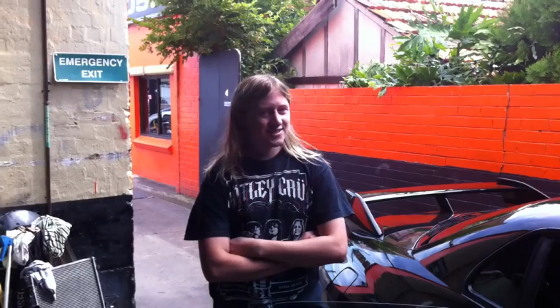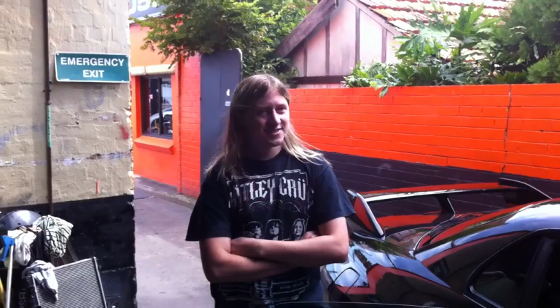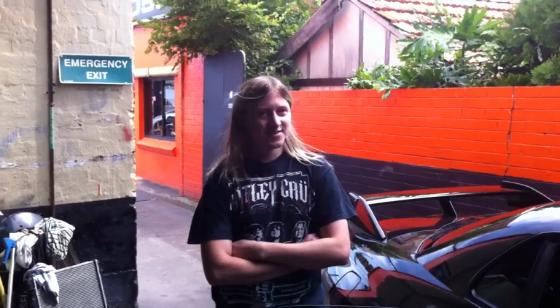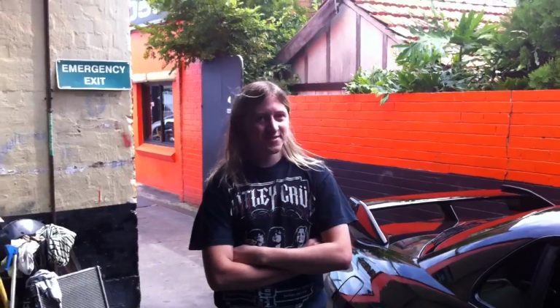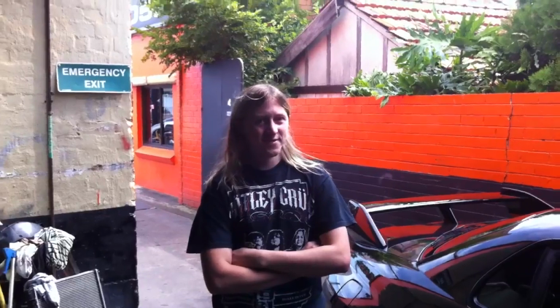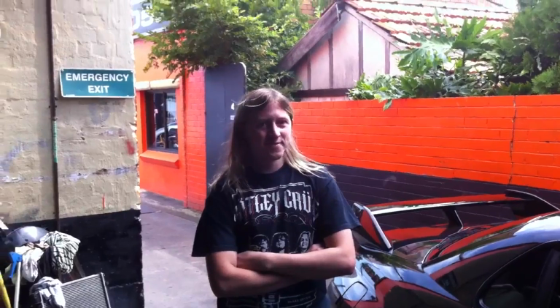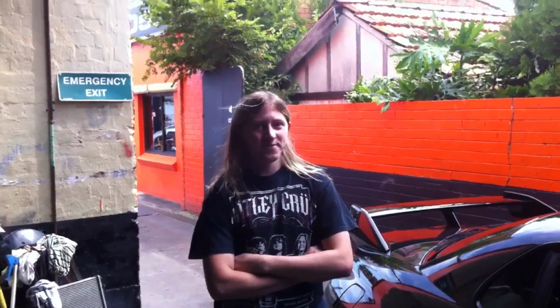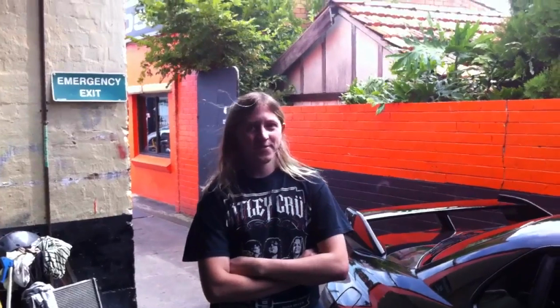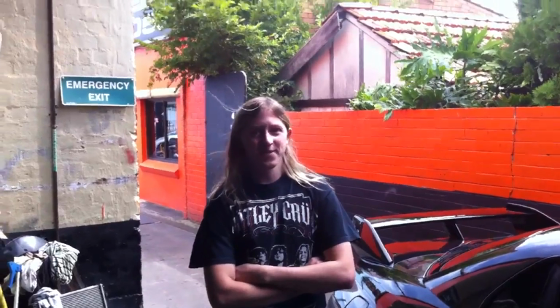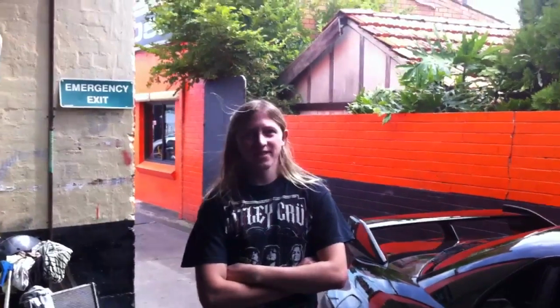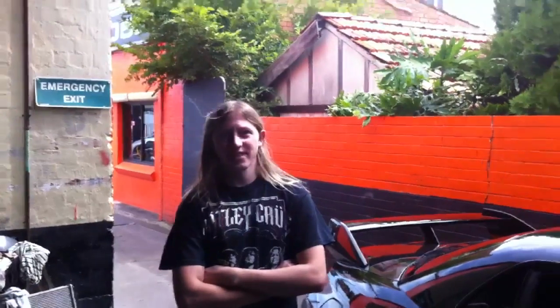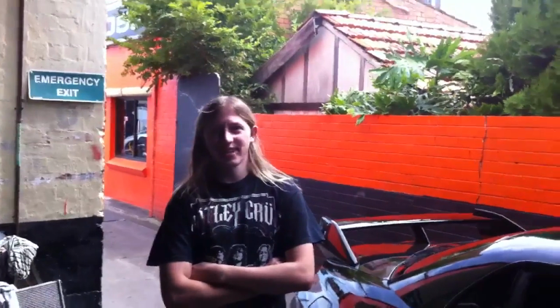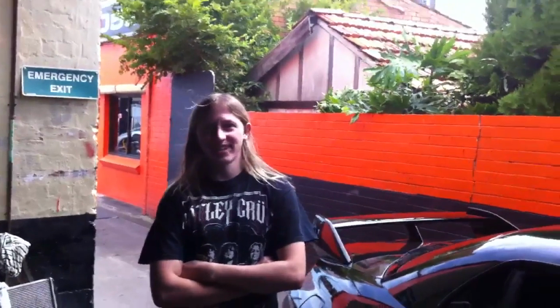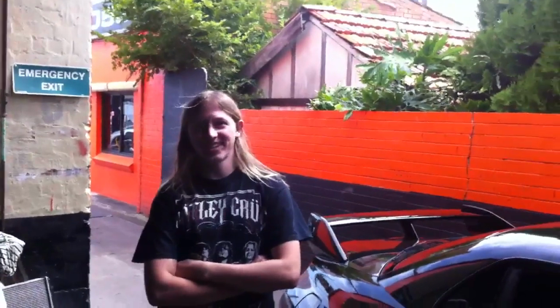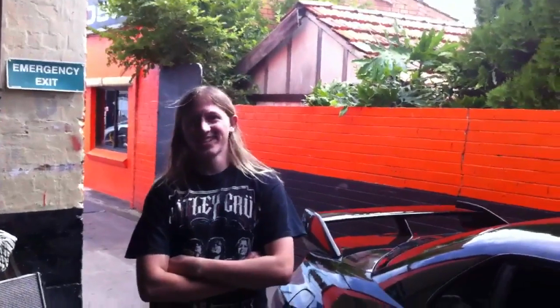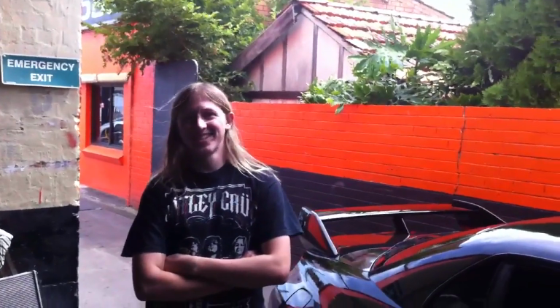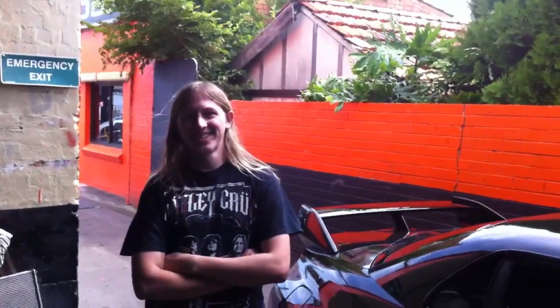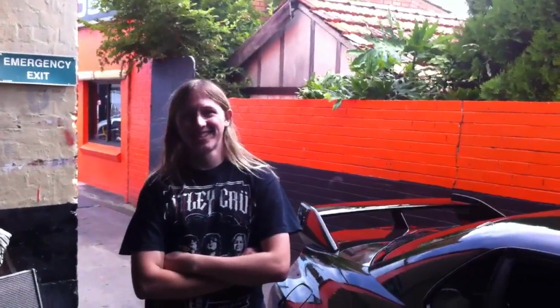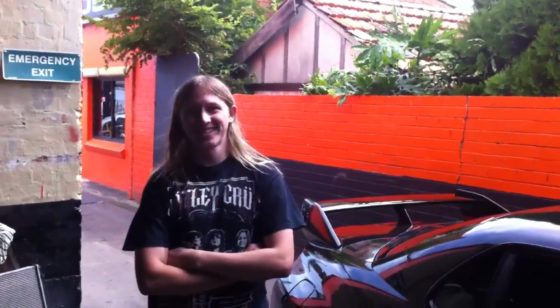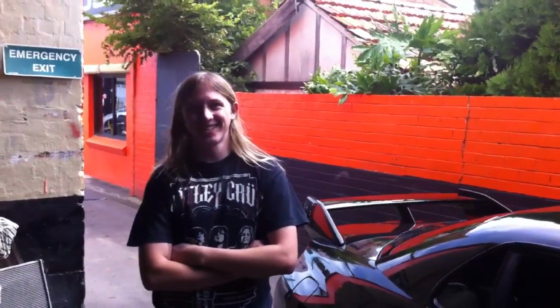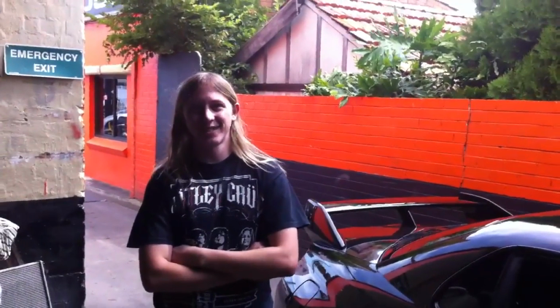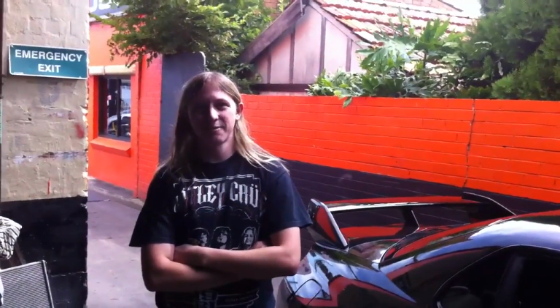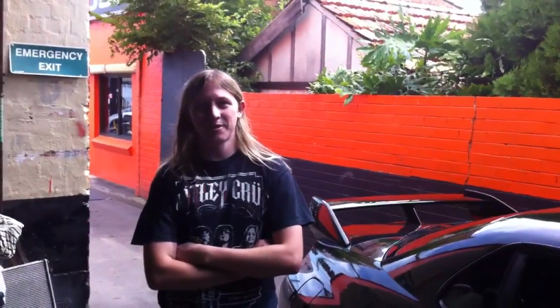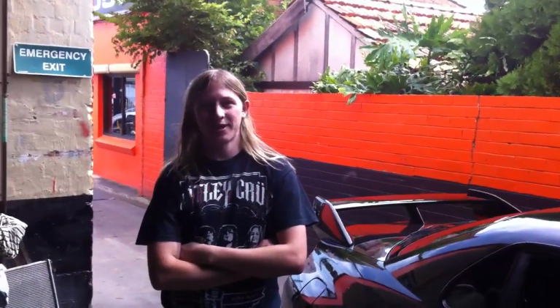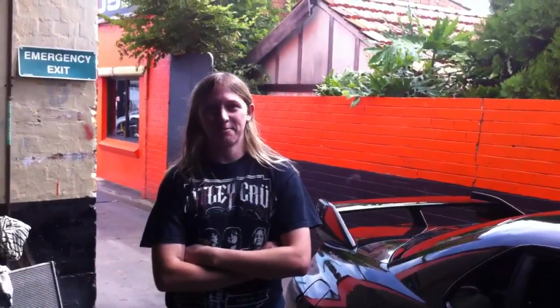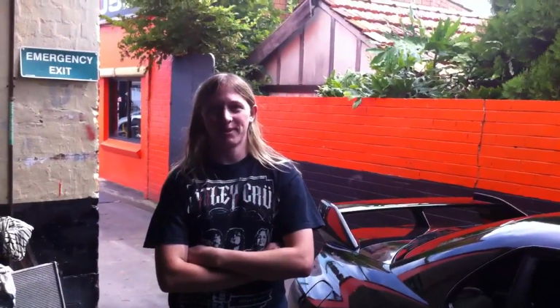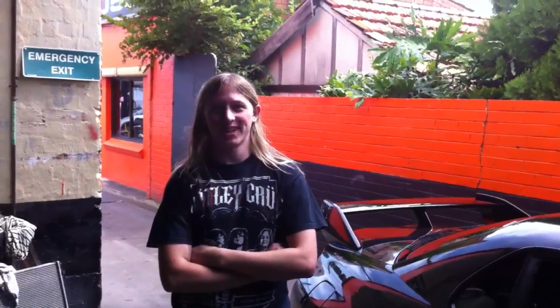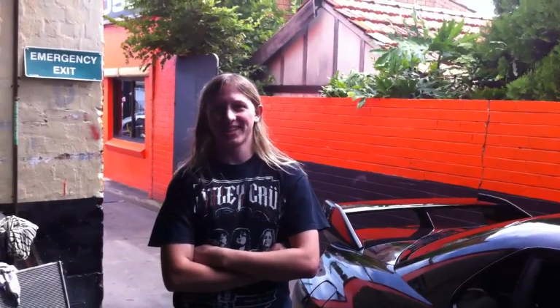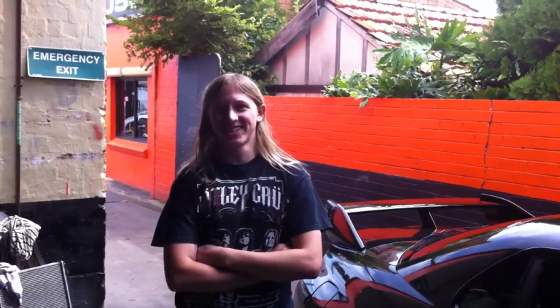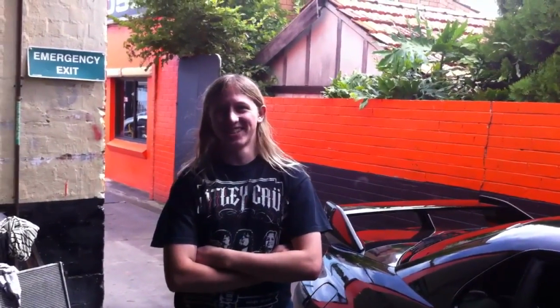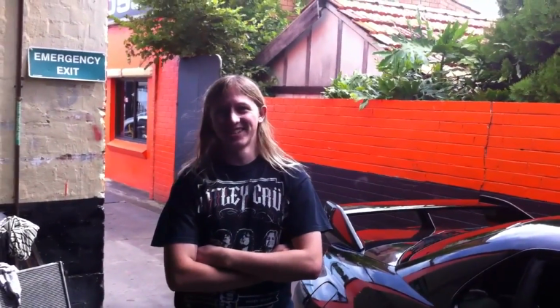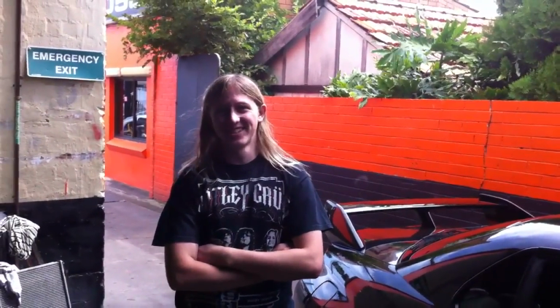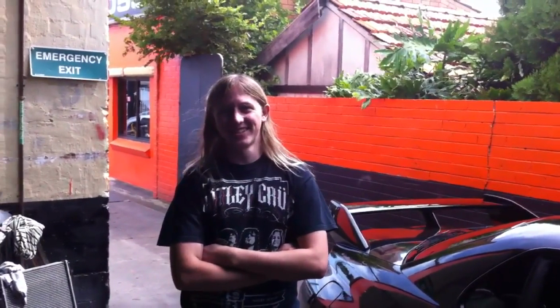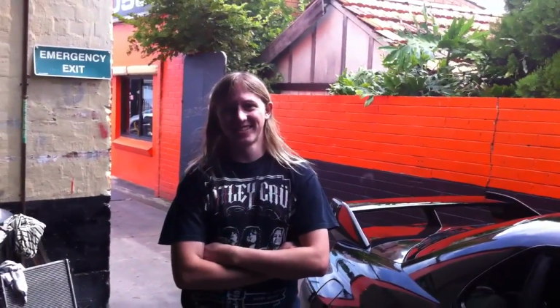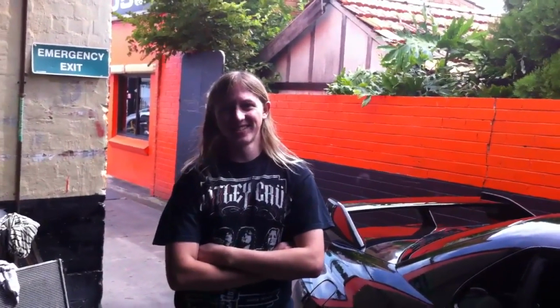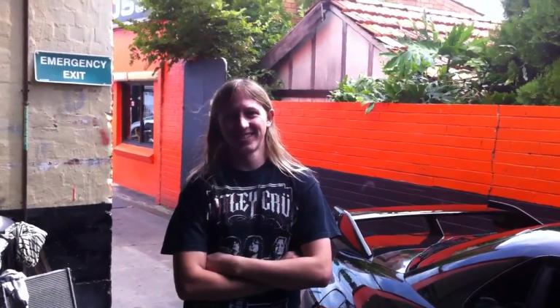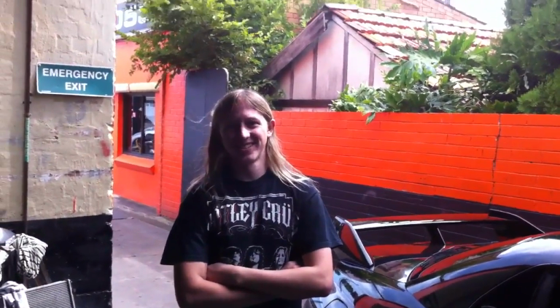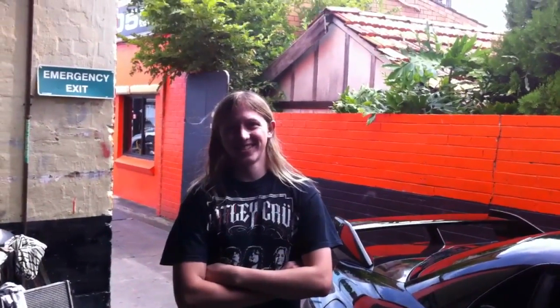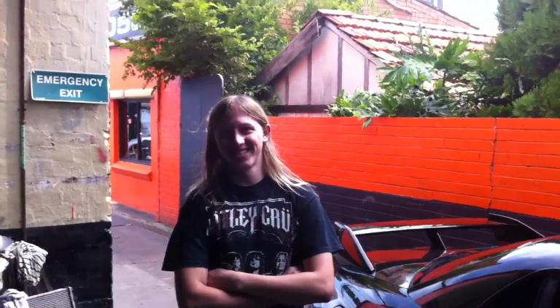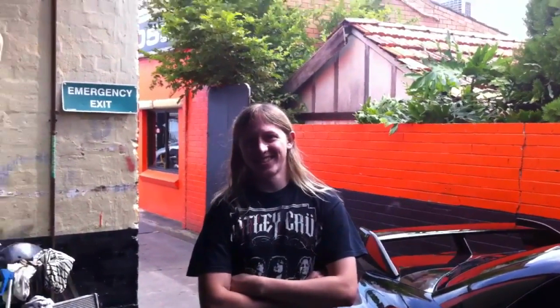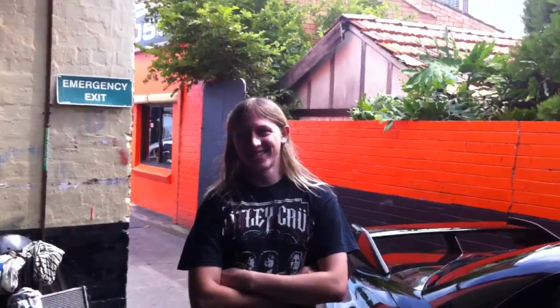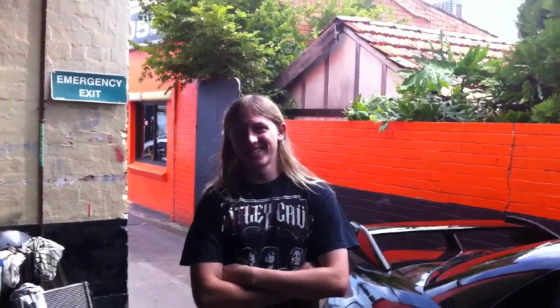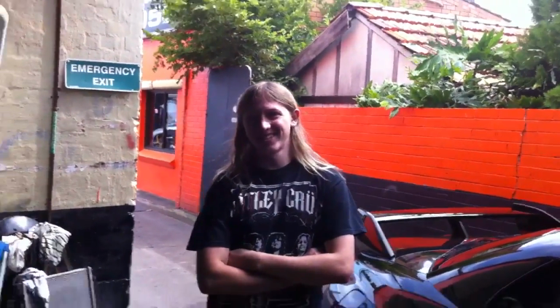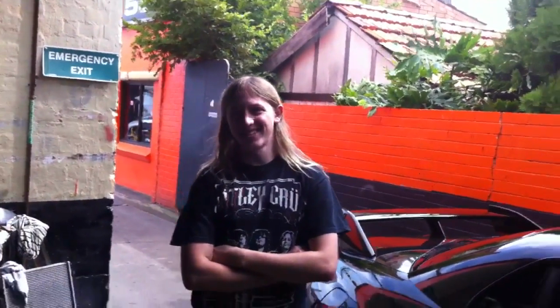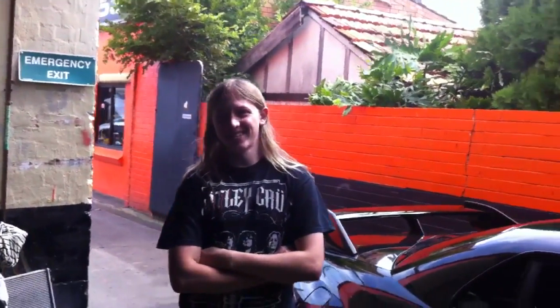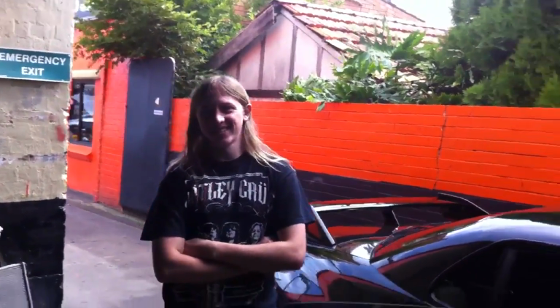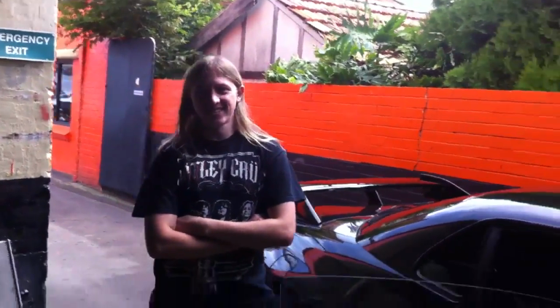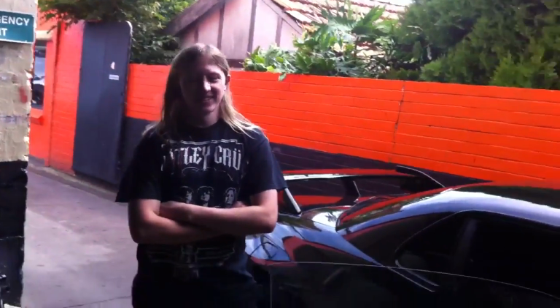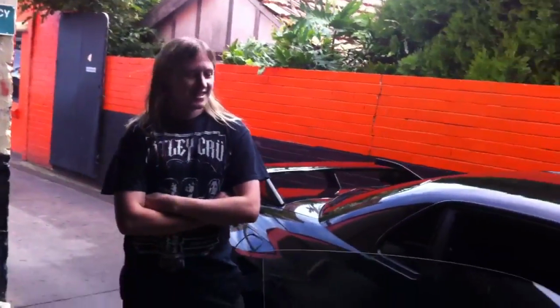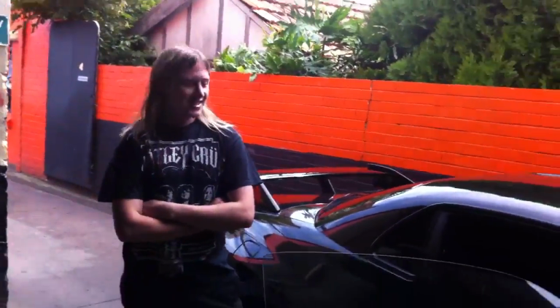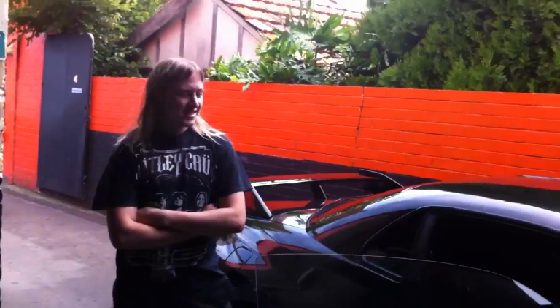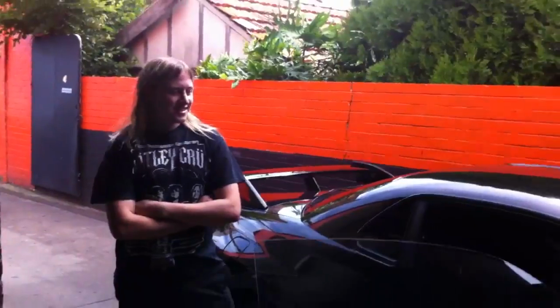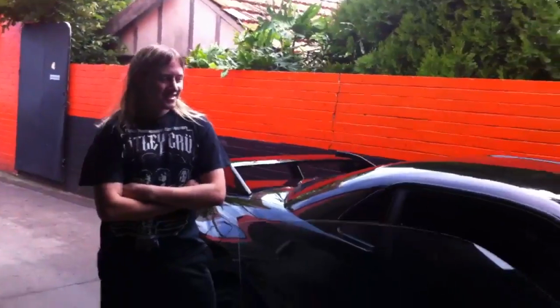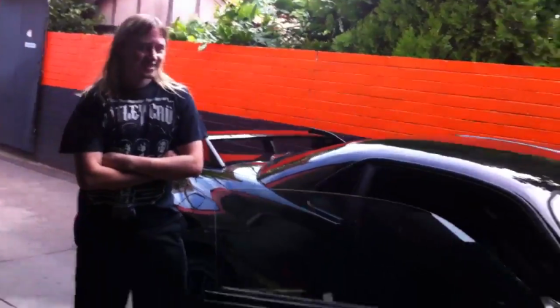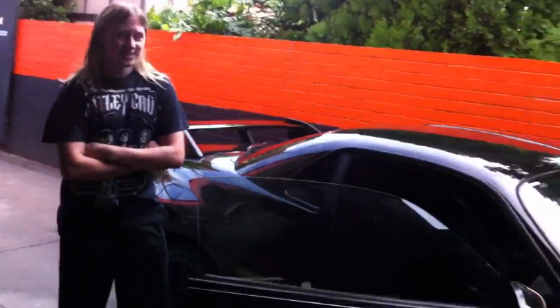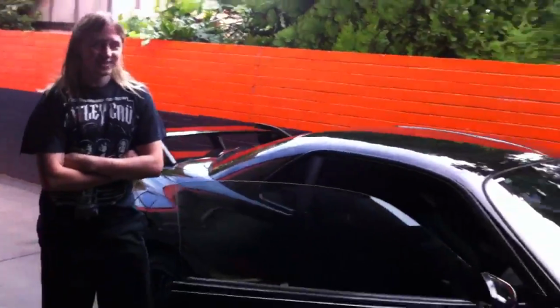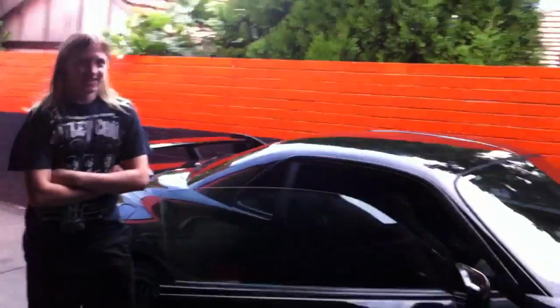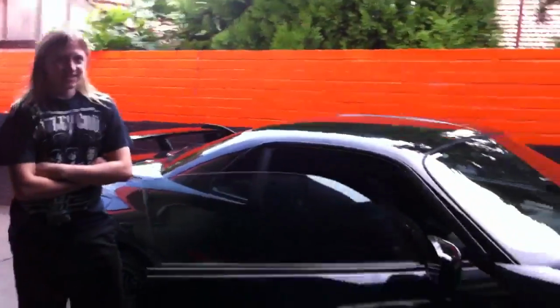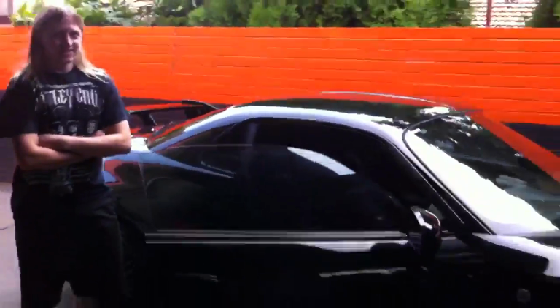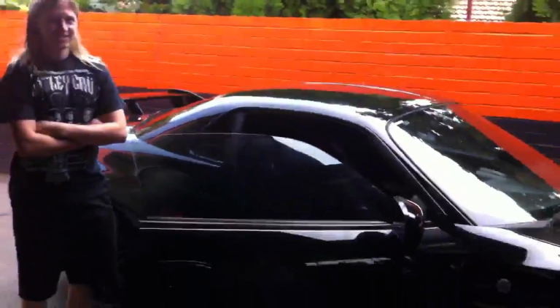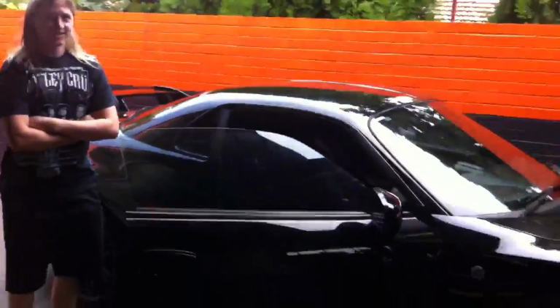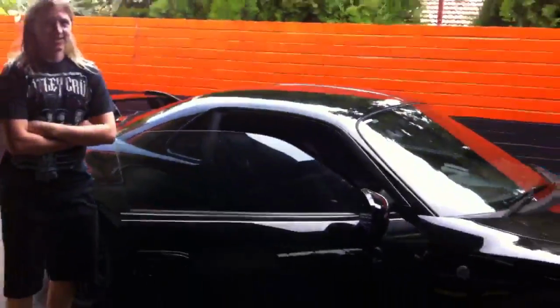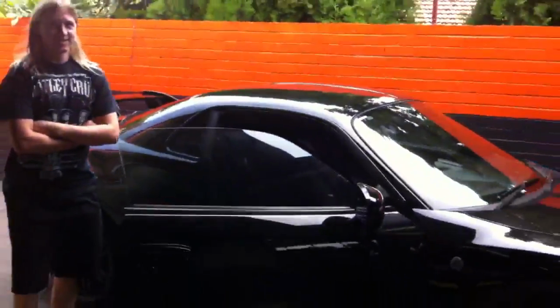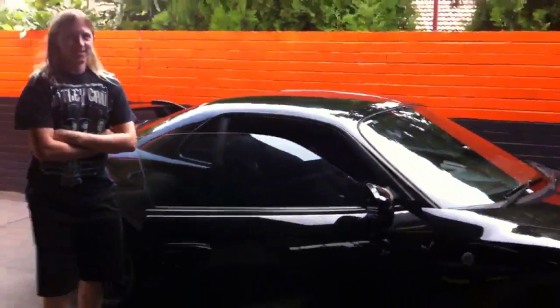Hello there. Hello. What's your name? I'm Blake. Hey Blake, you look happy, mate. Show us this car that's just turned up.